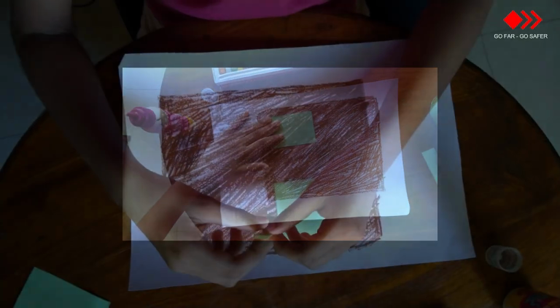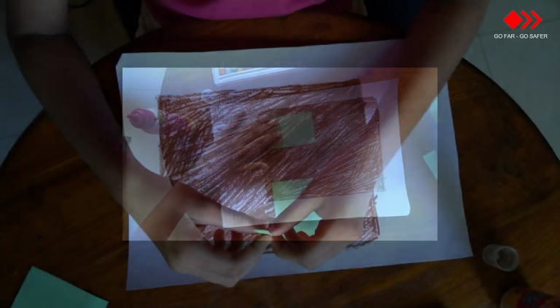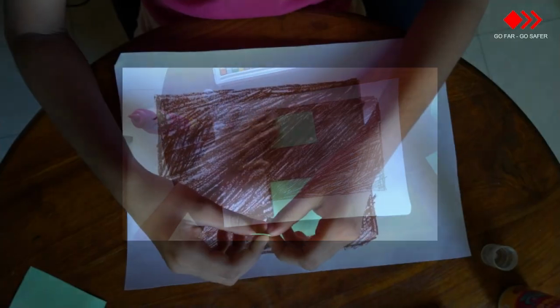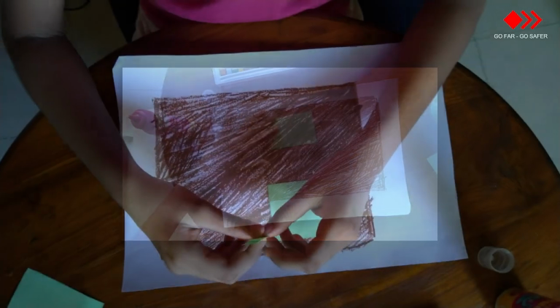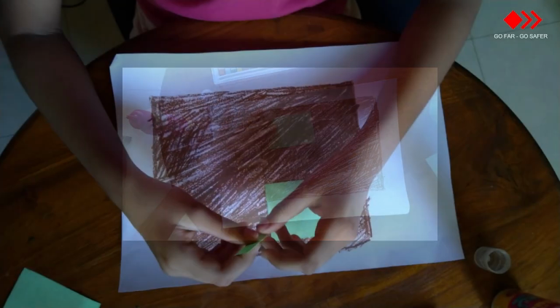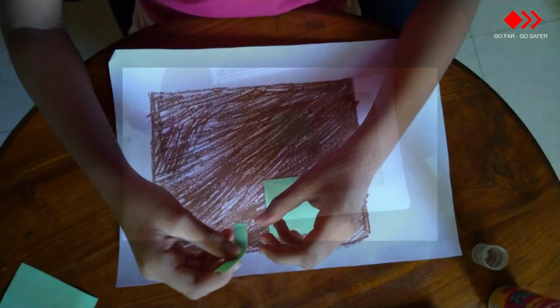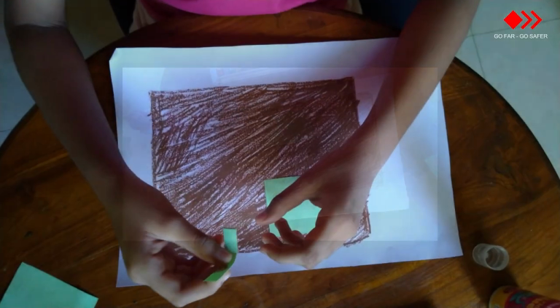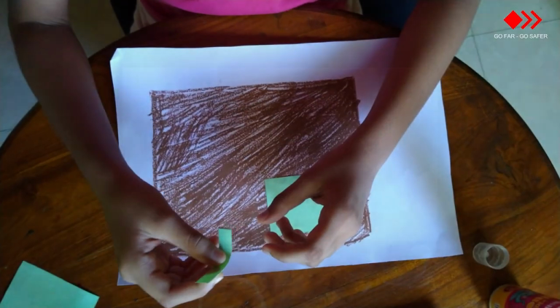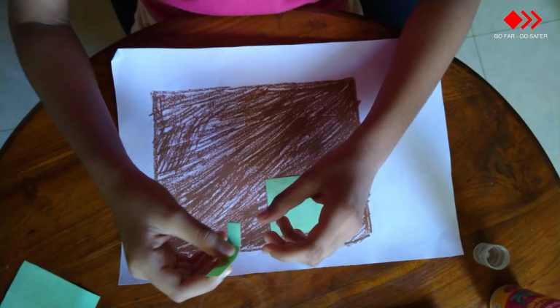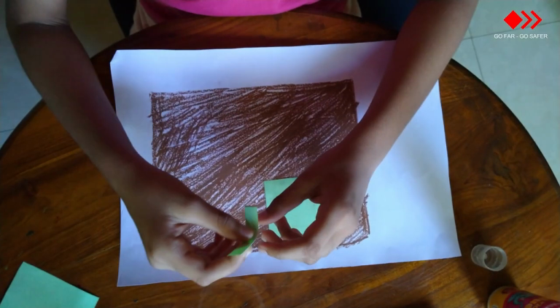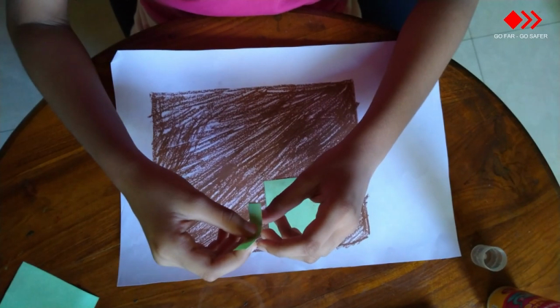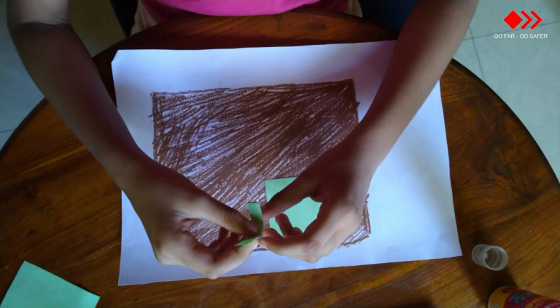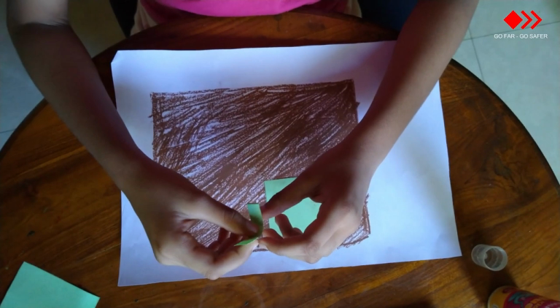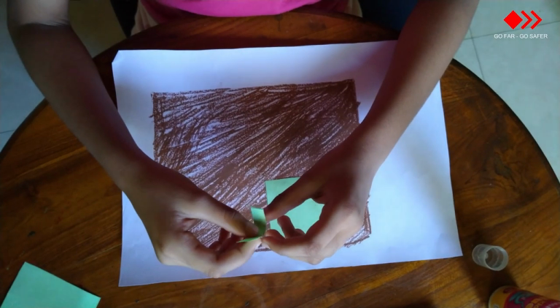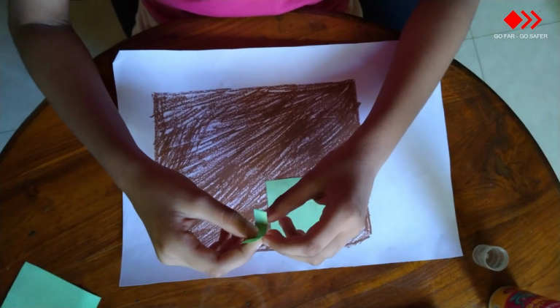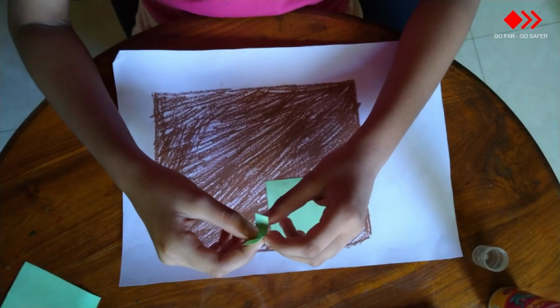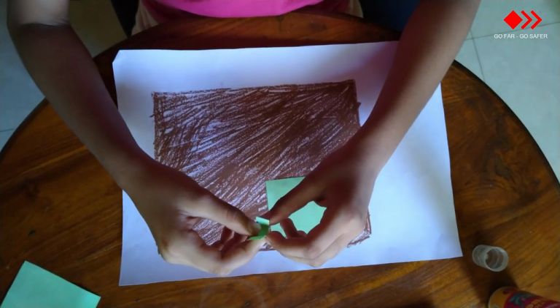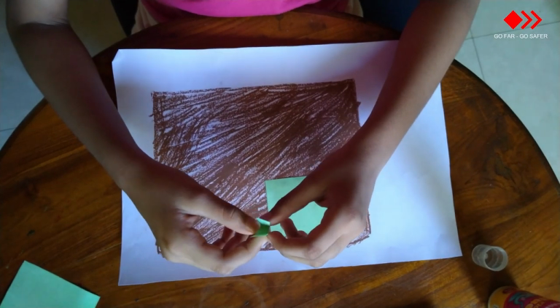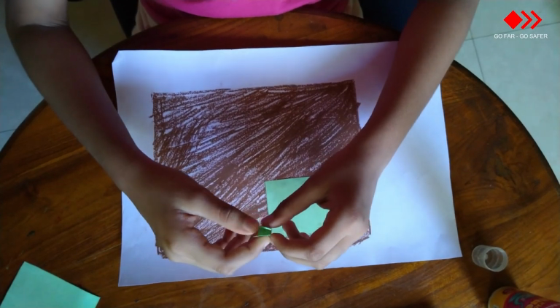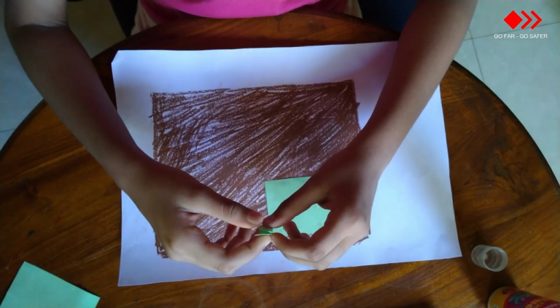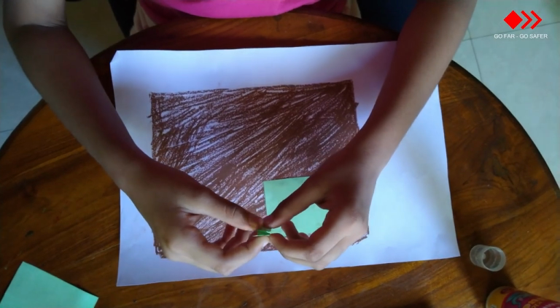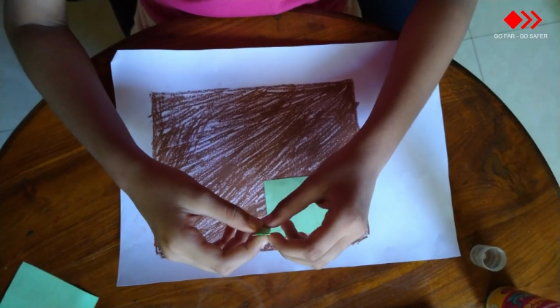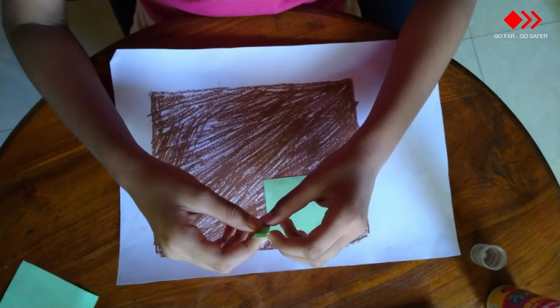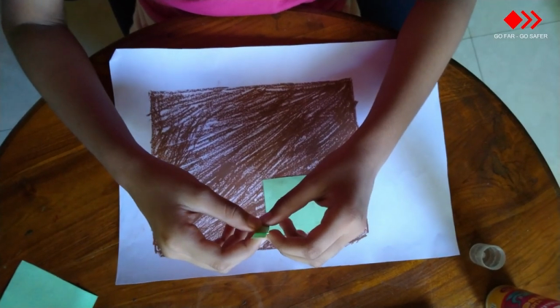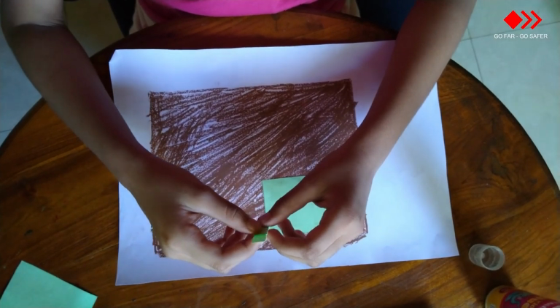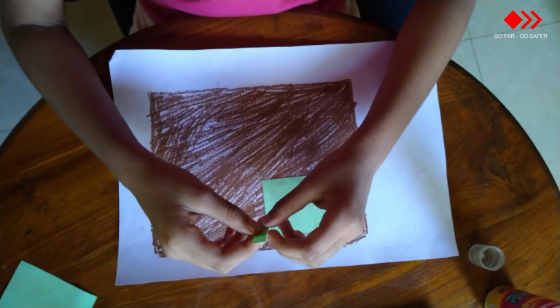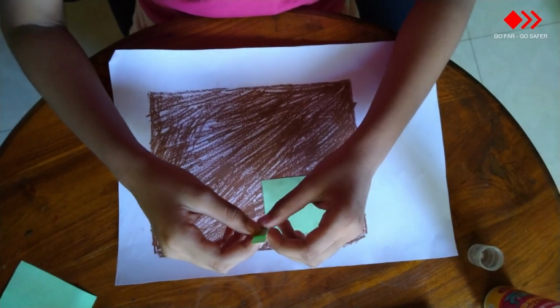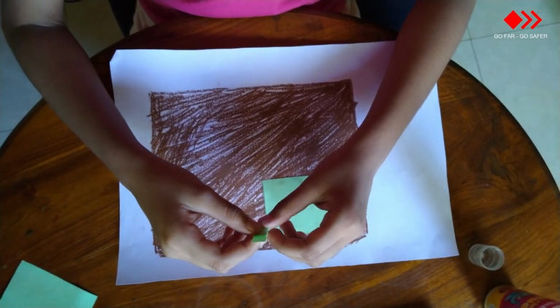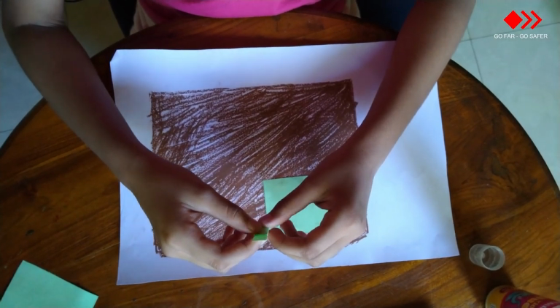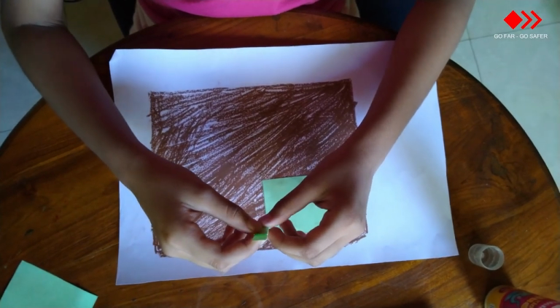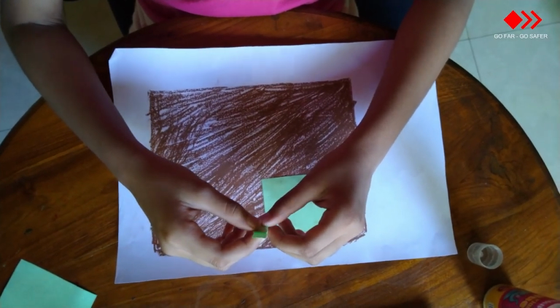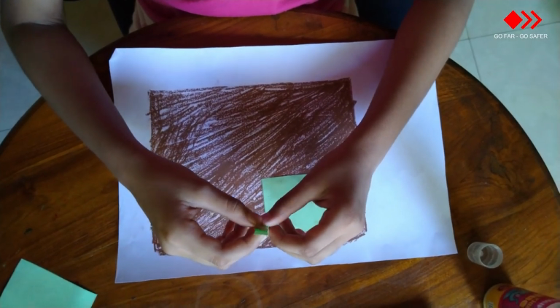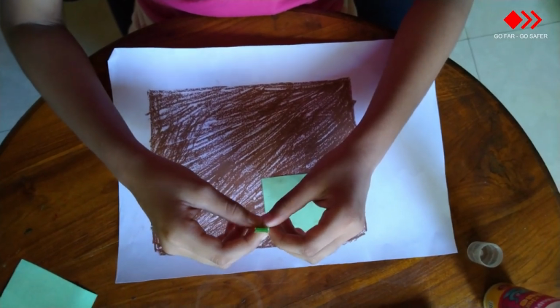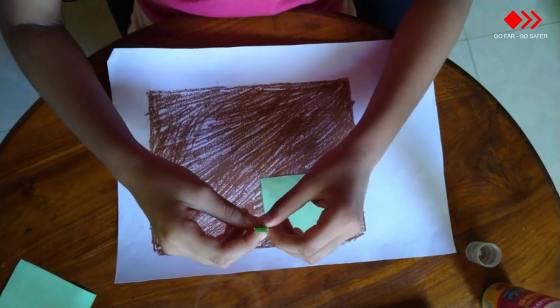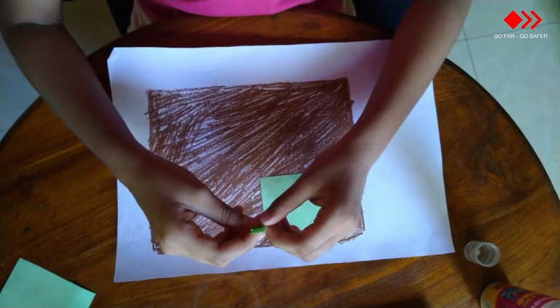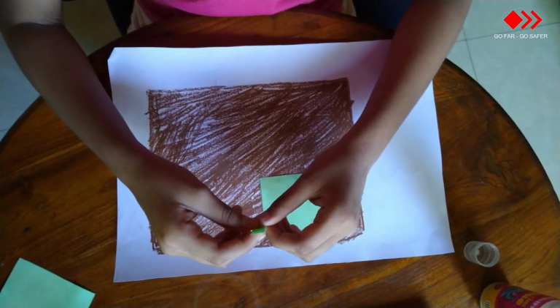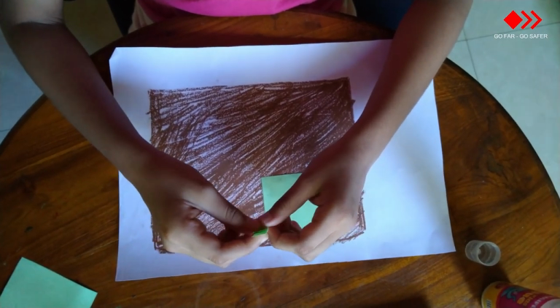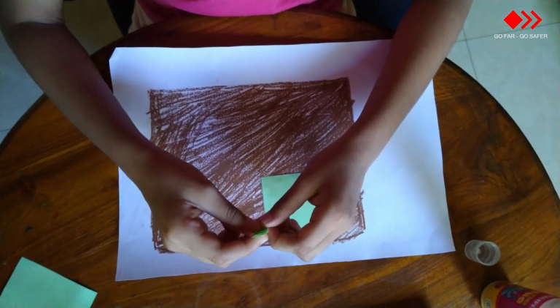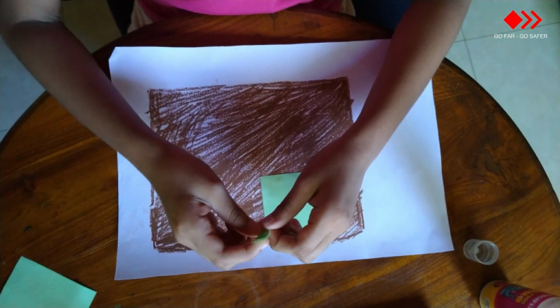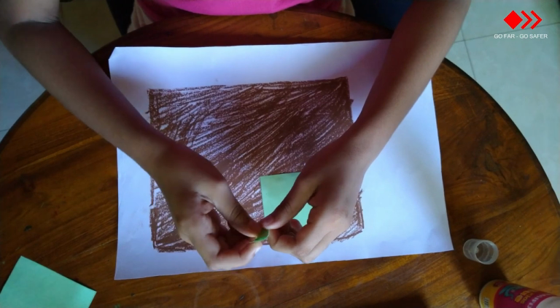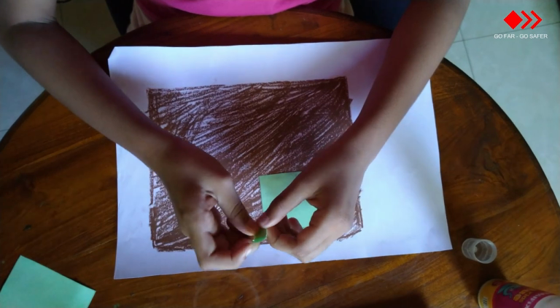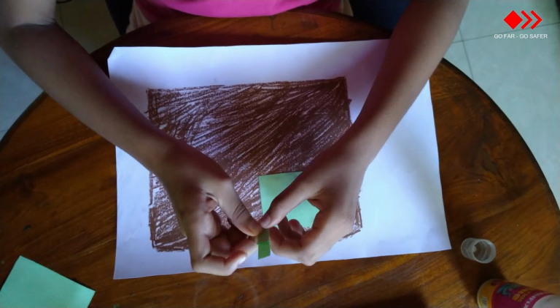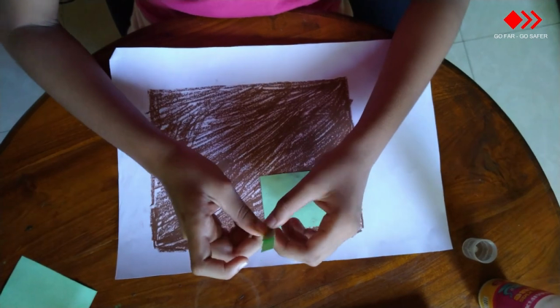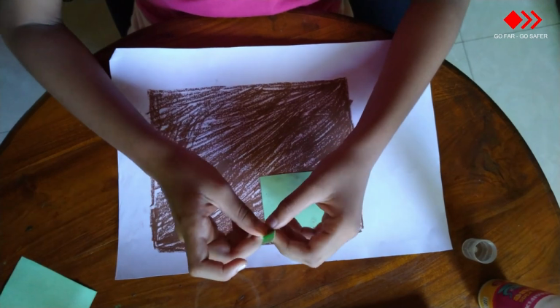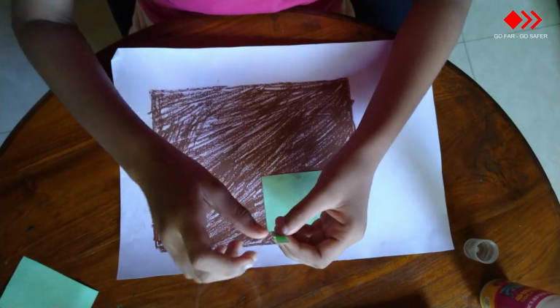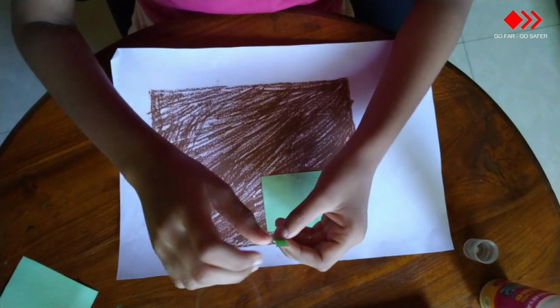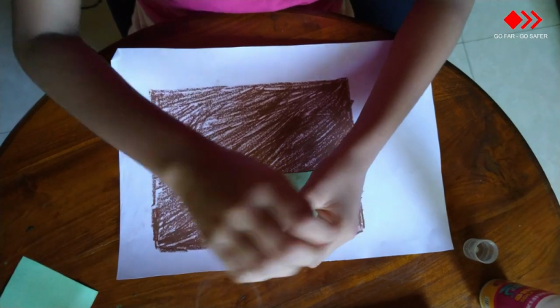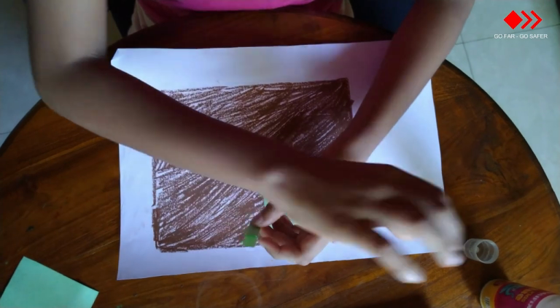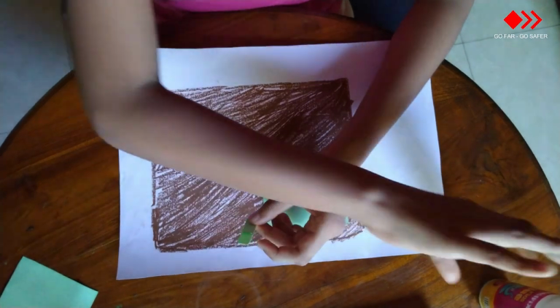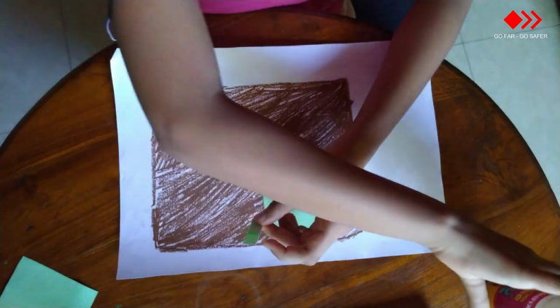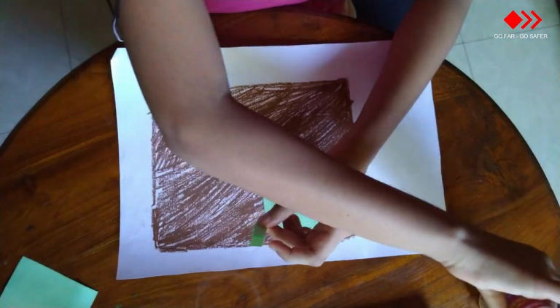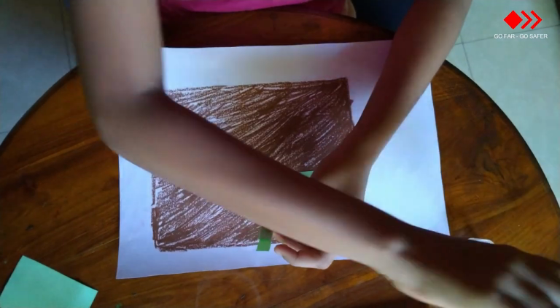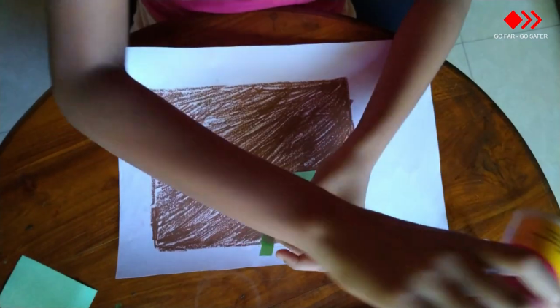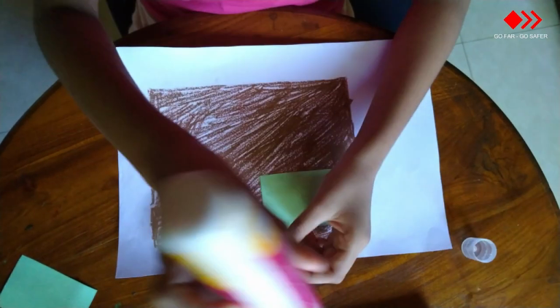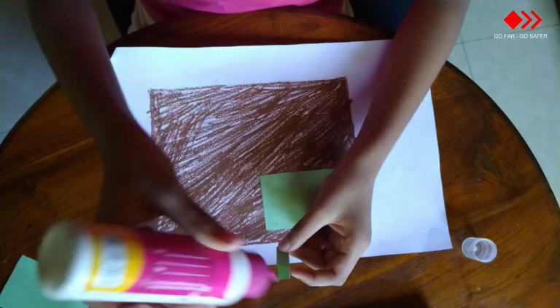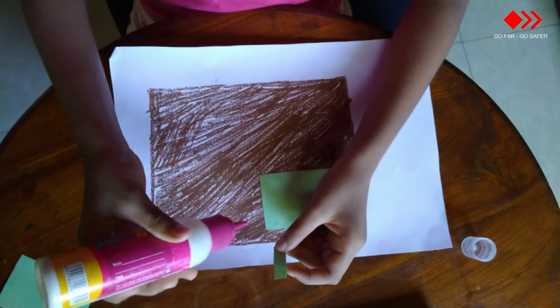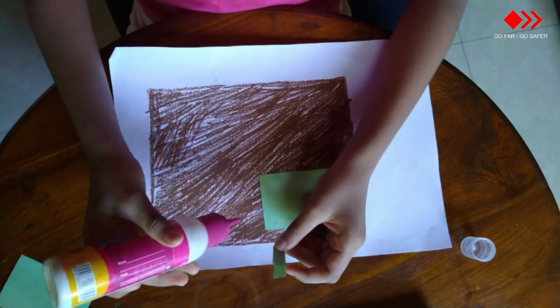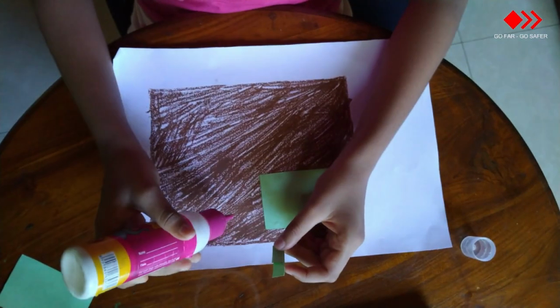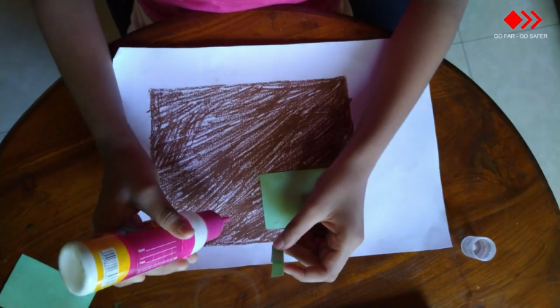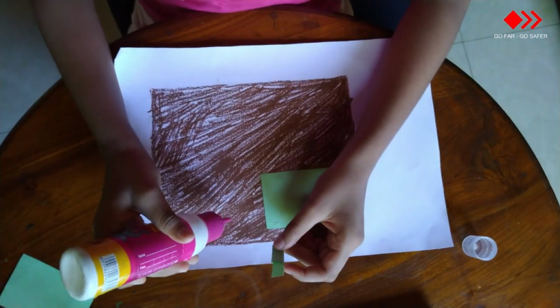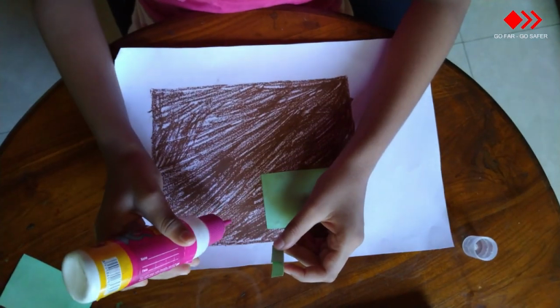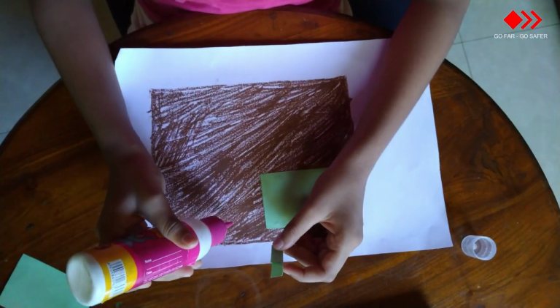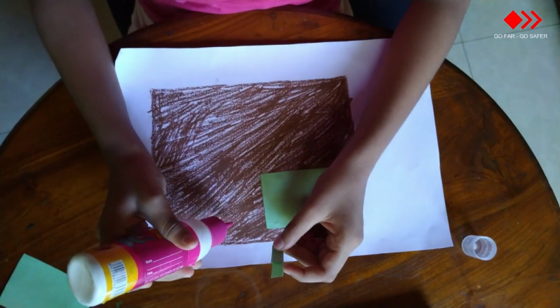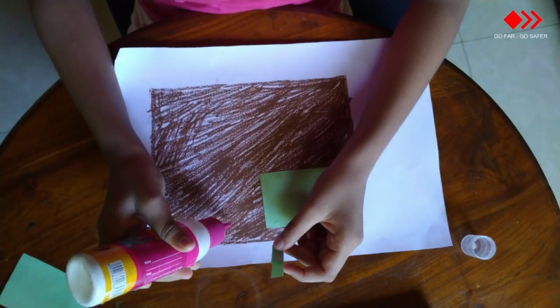Now take a small stripe, hold it a bit, and paste it here.